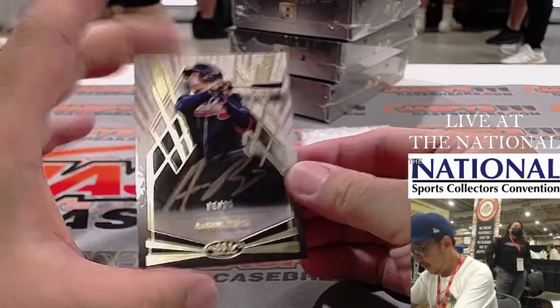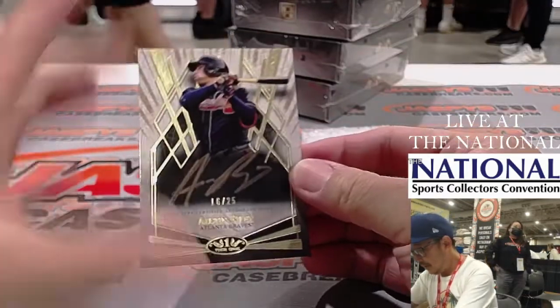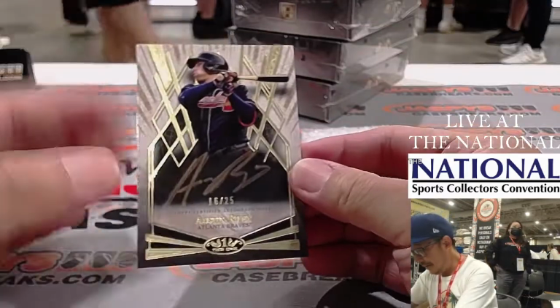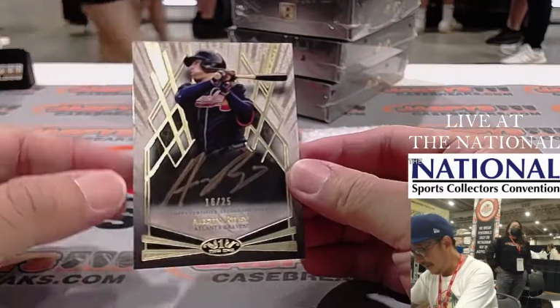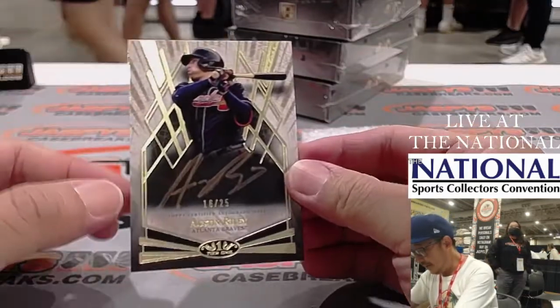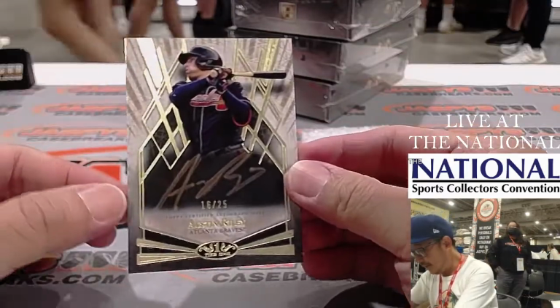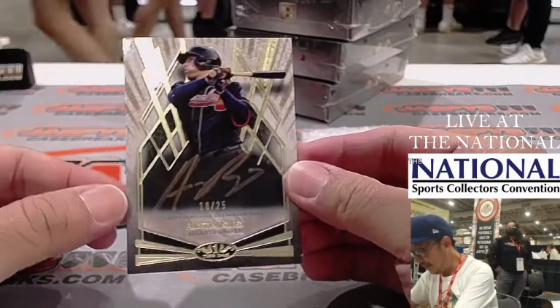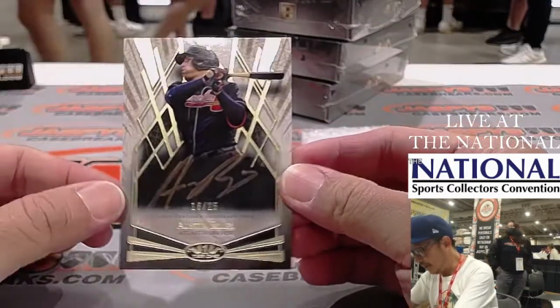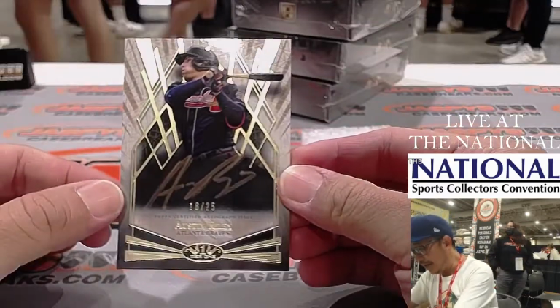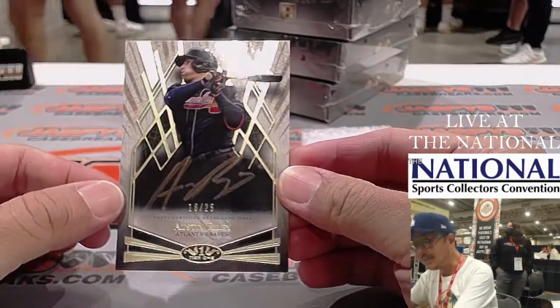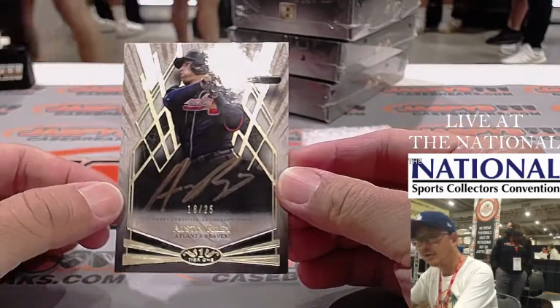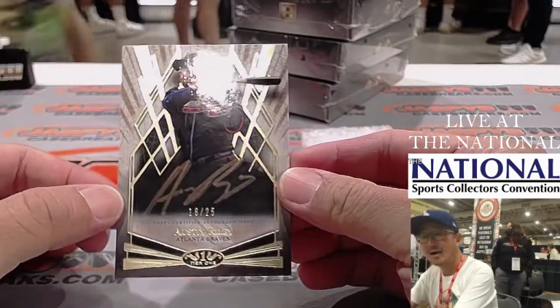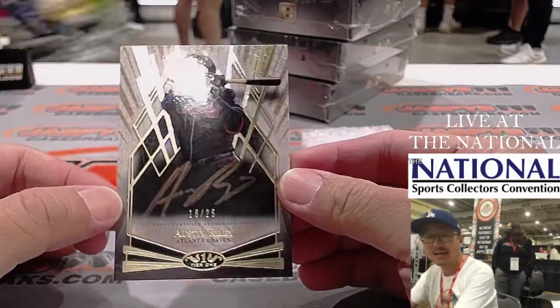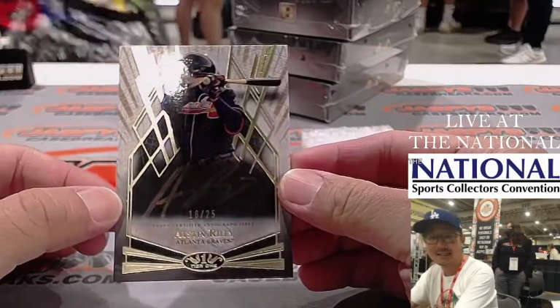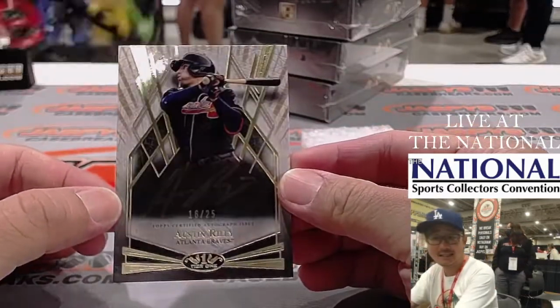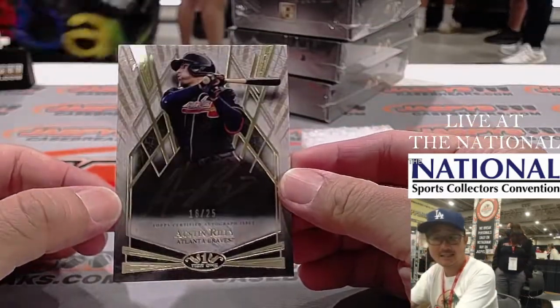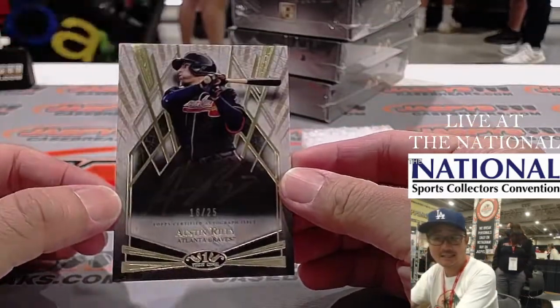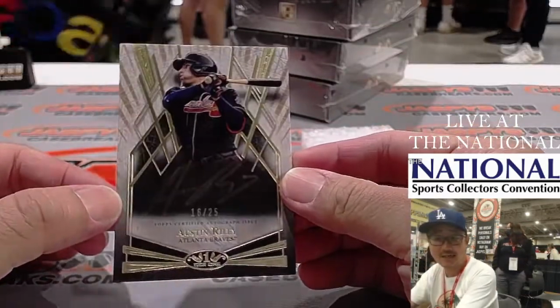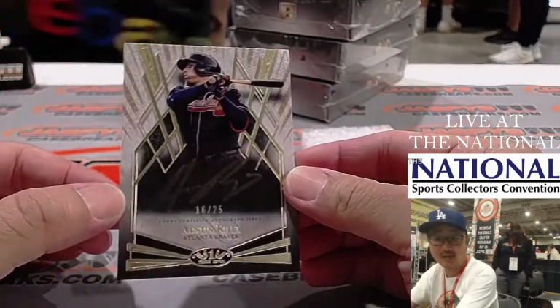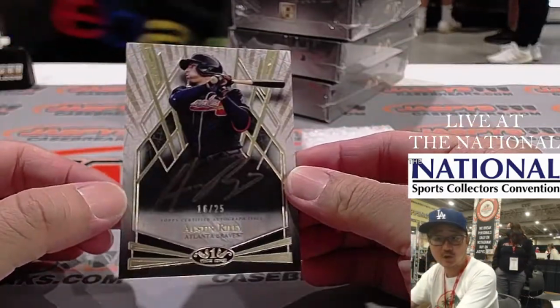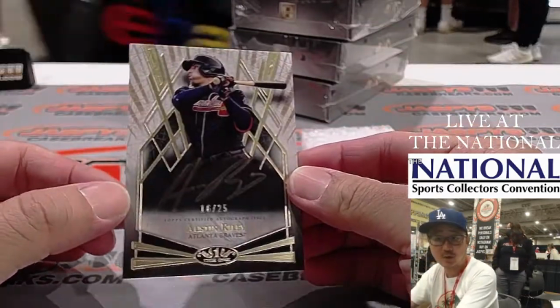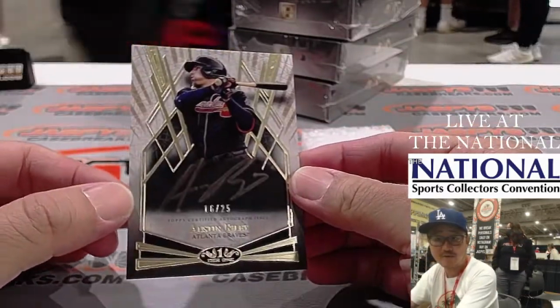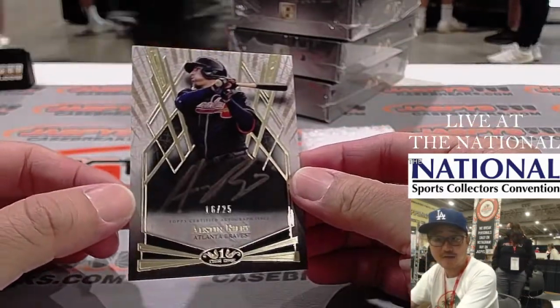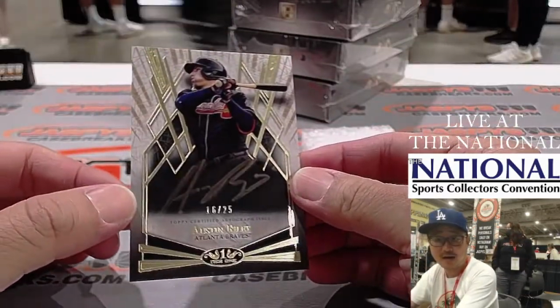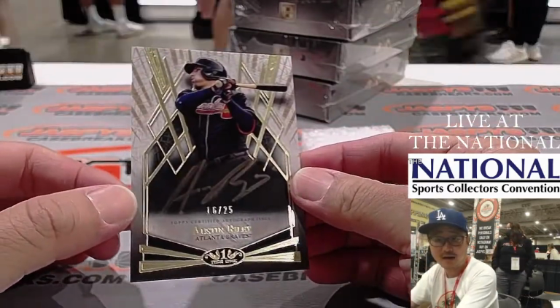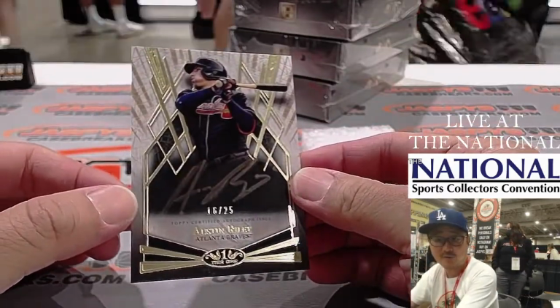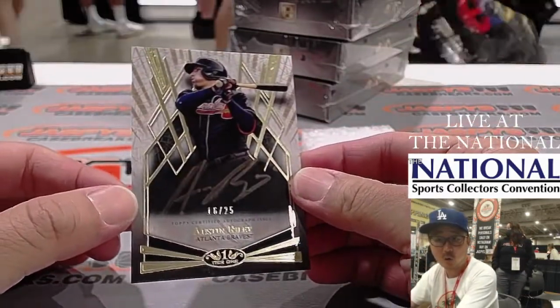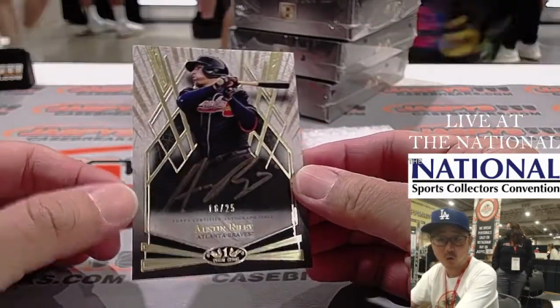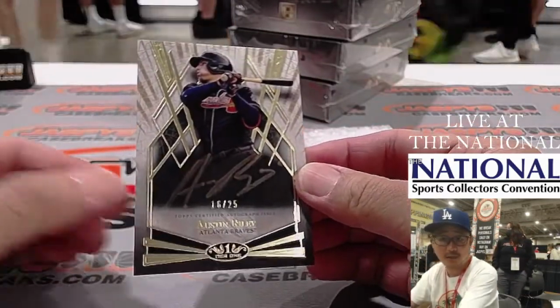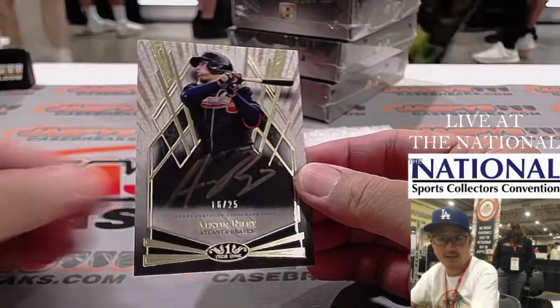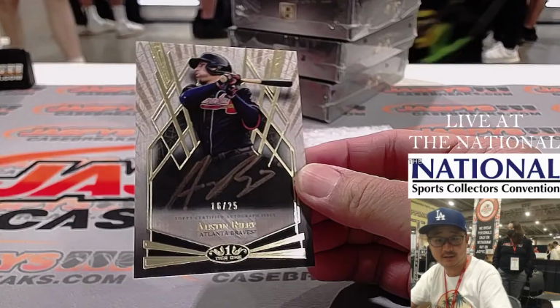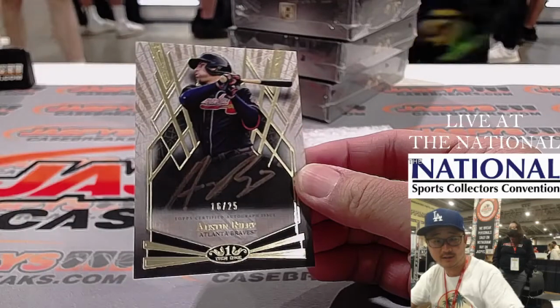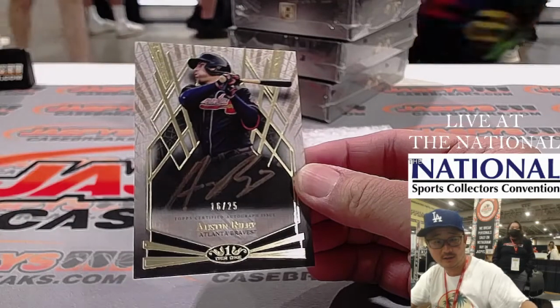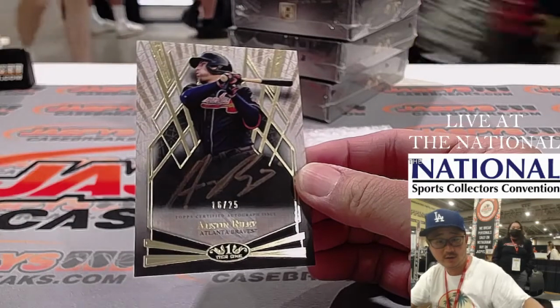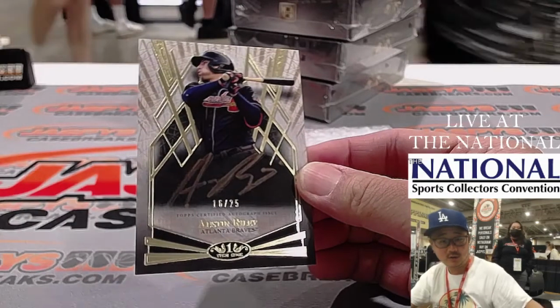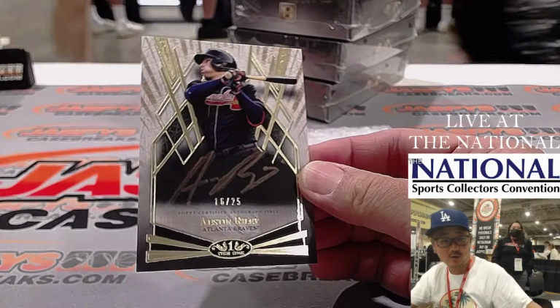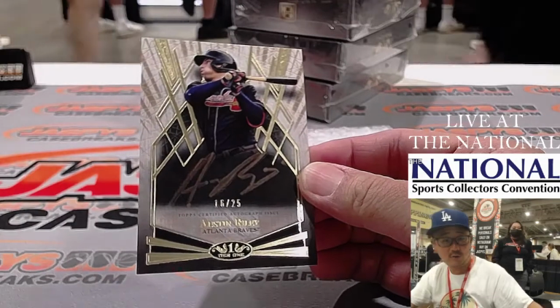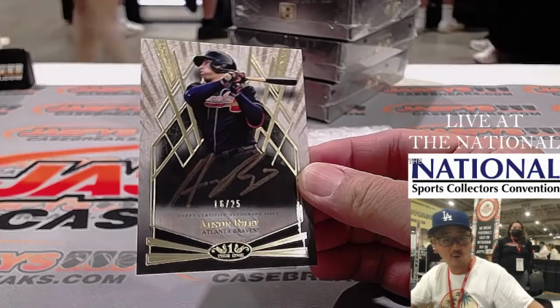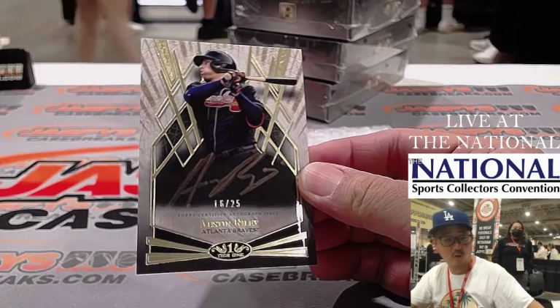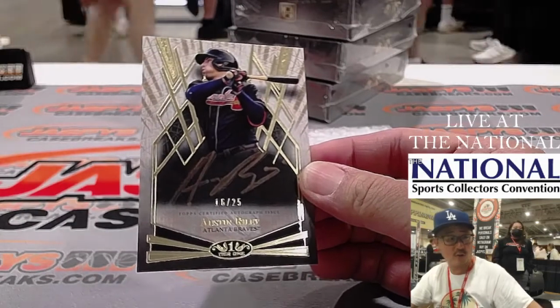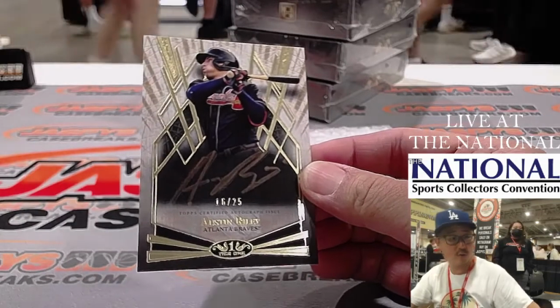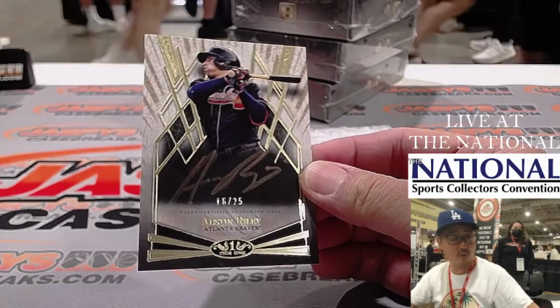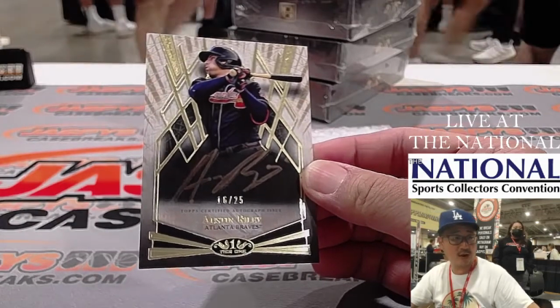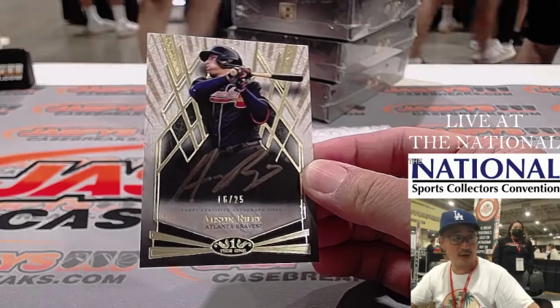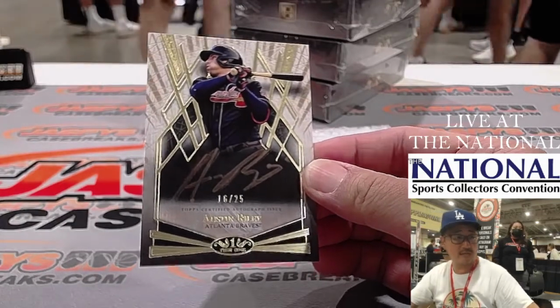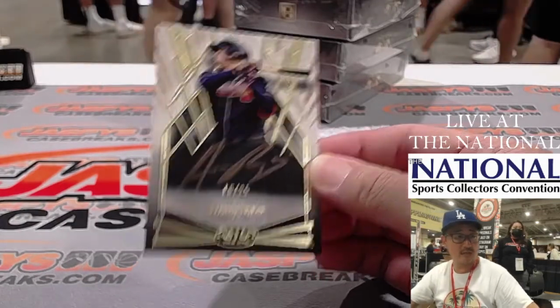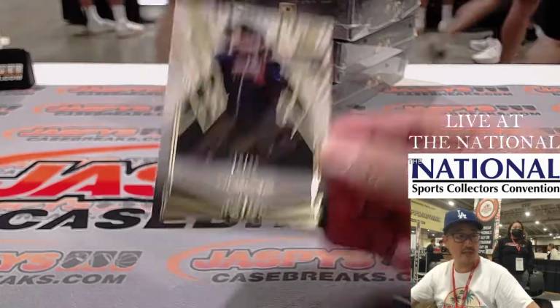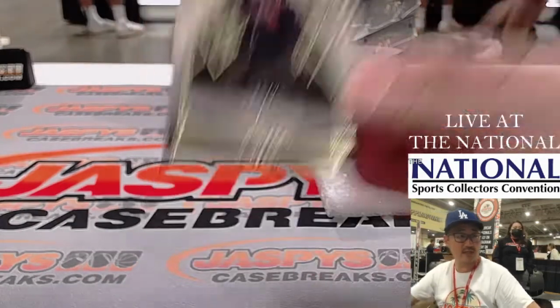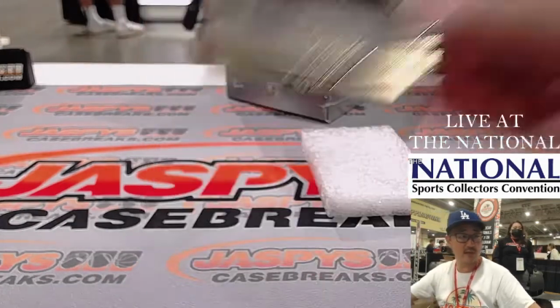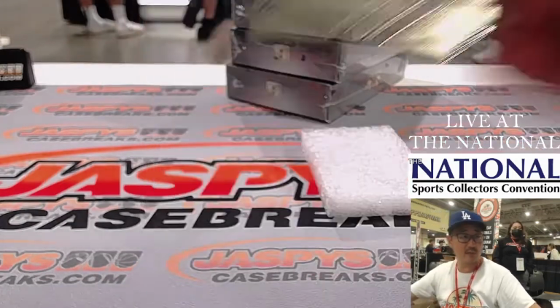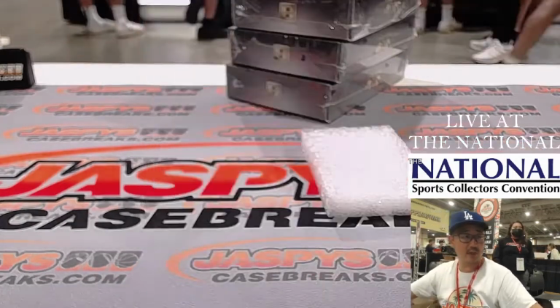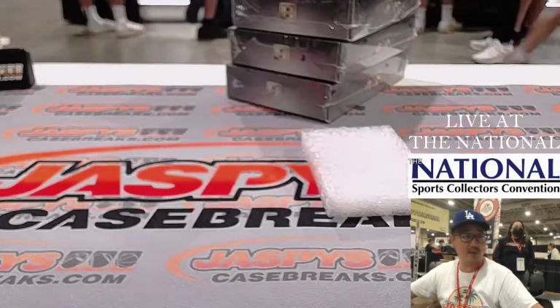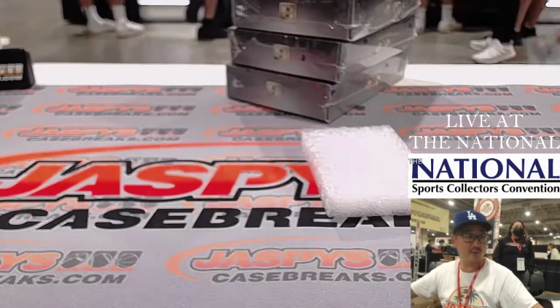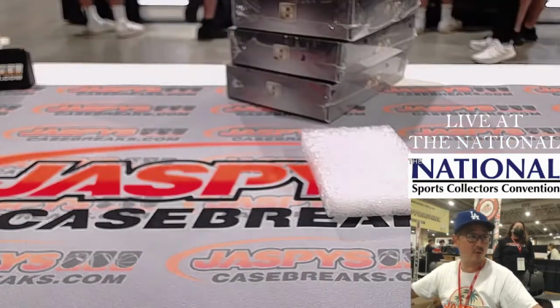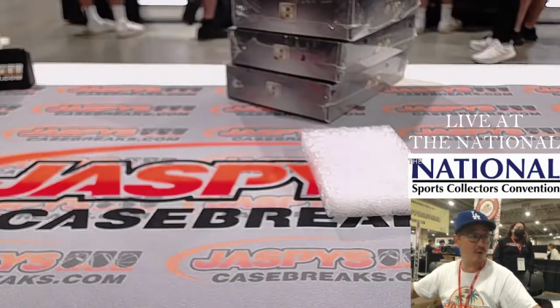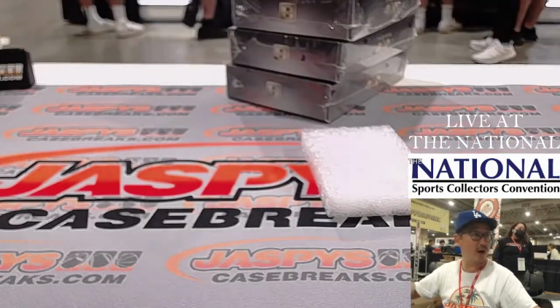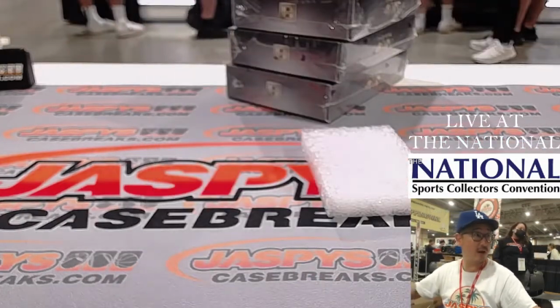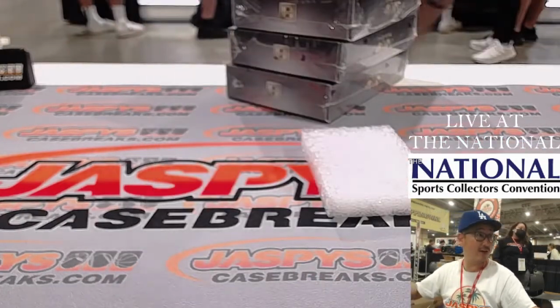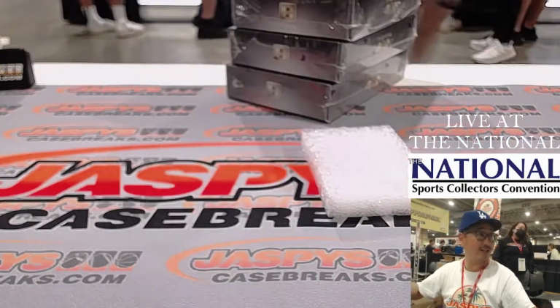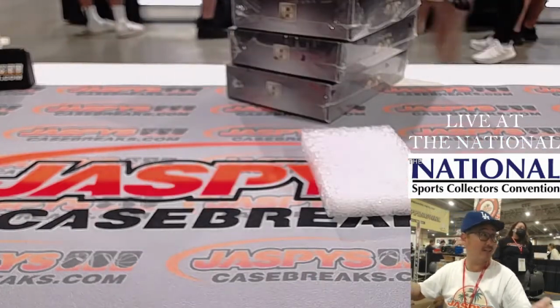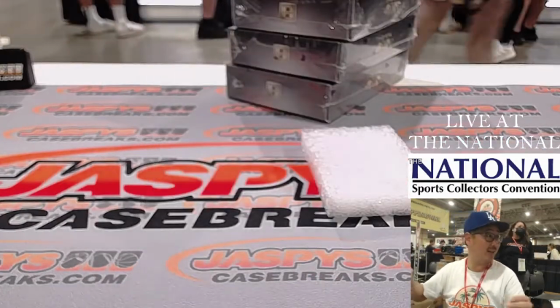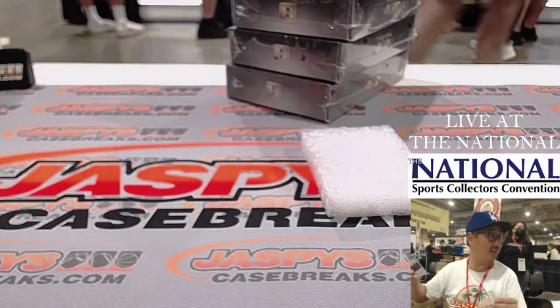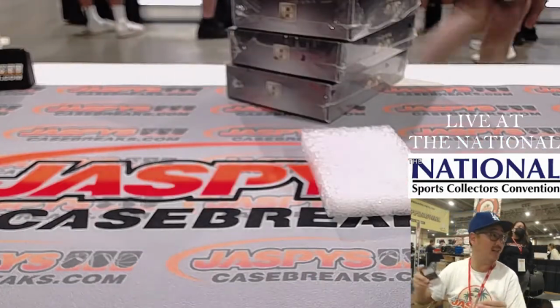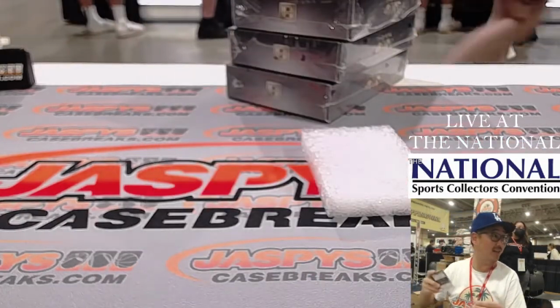There's Austin Riley, 16 out of 25 — gold ink for the Braves. That's going to be for Lonnie.